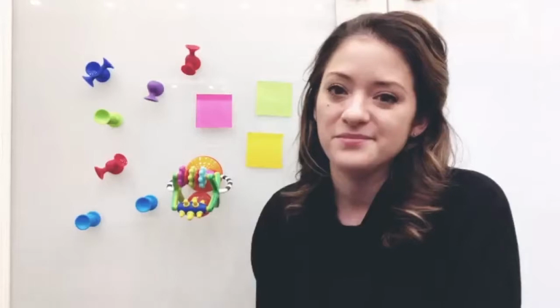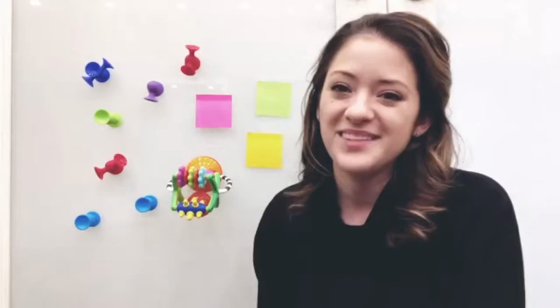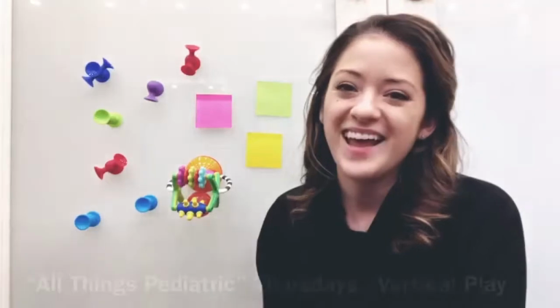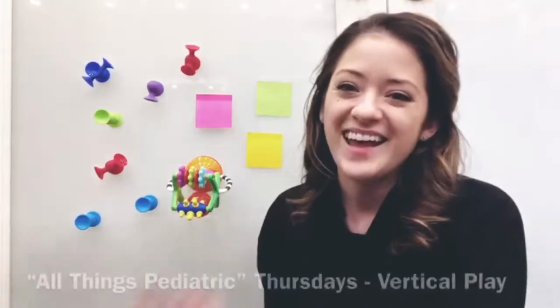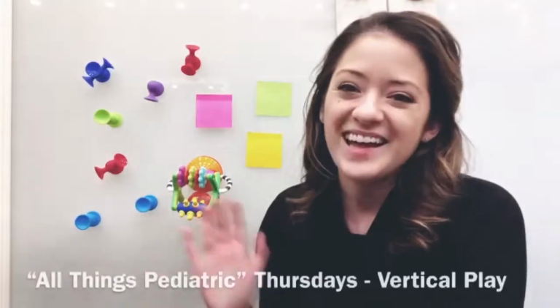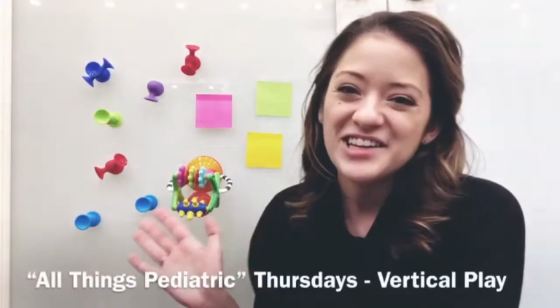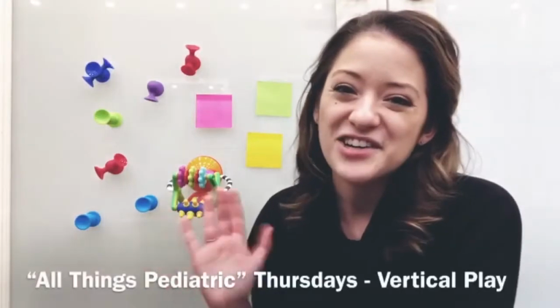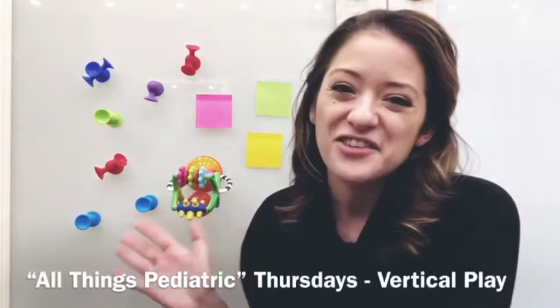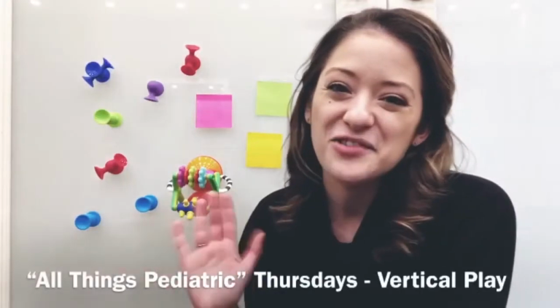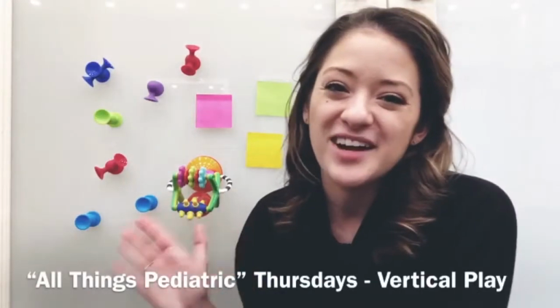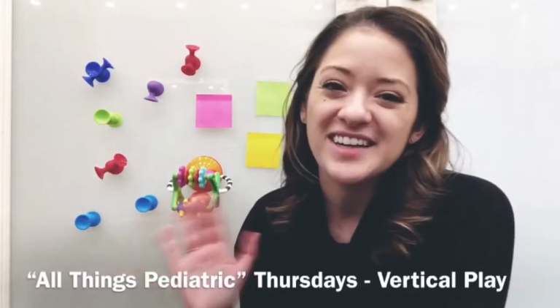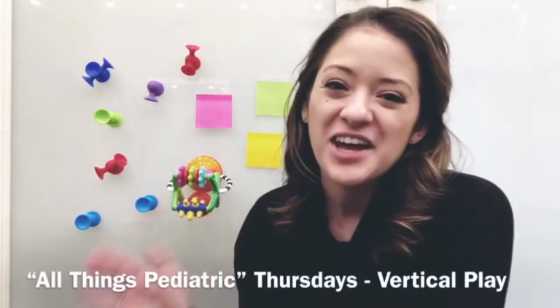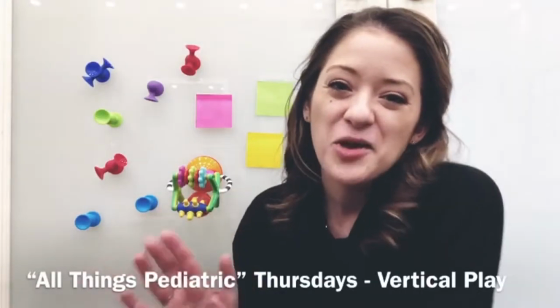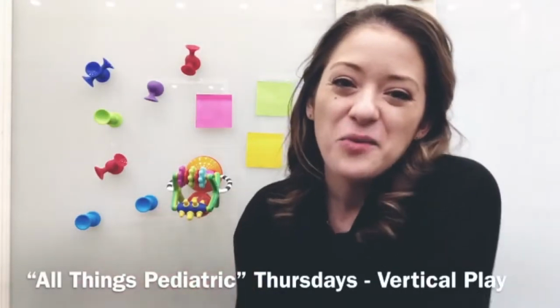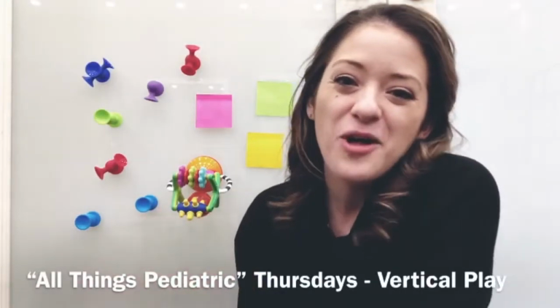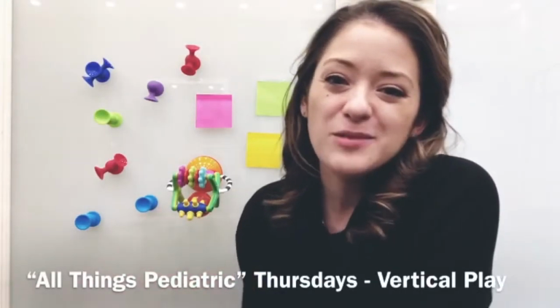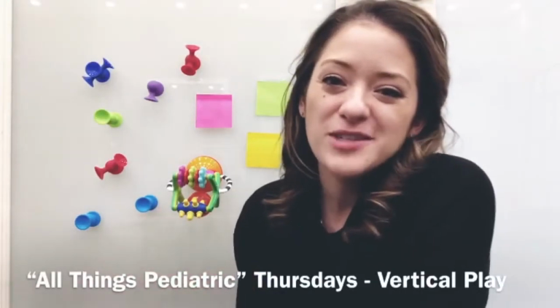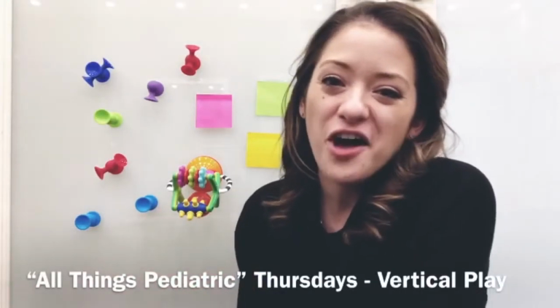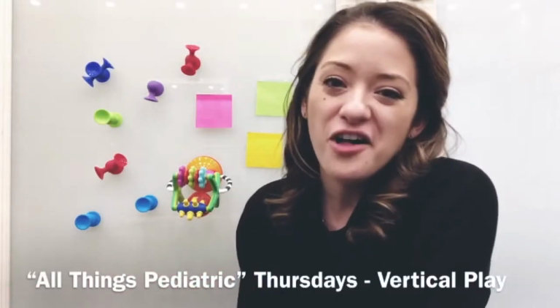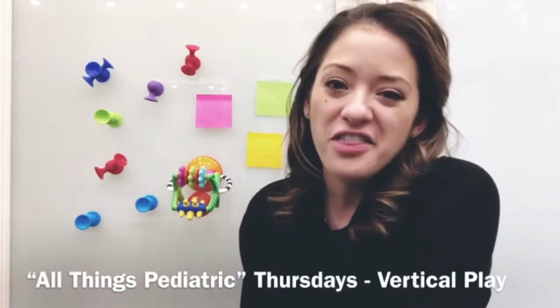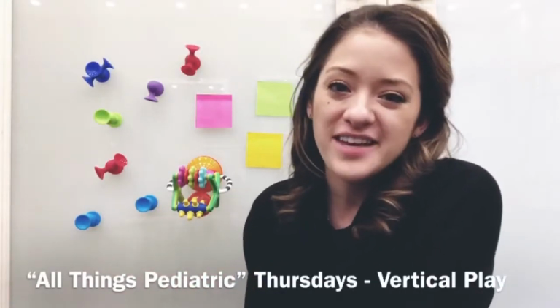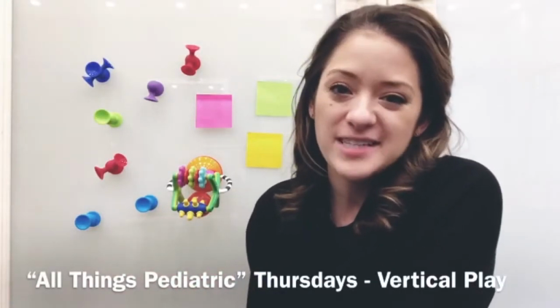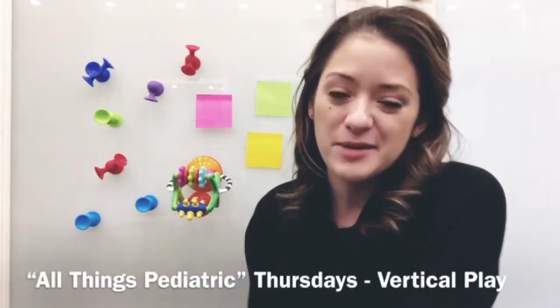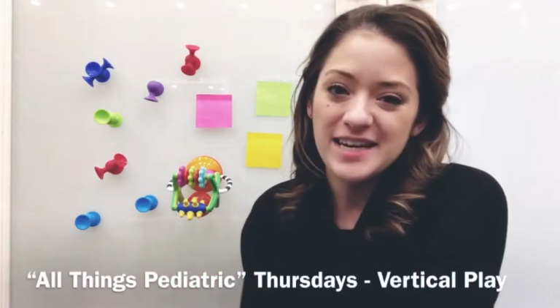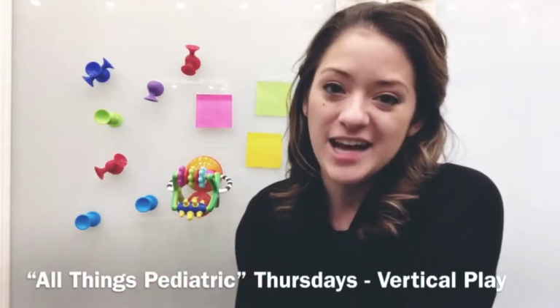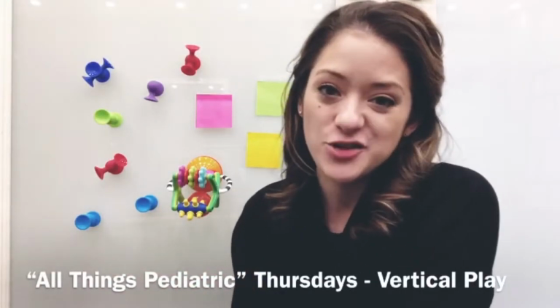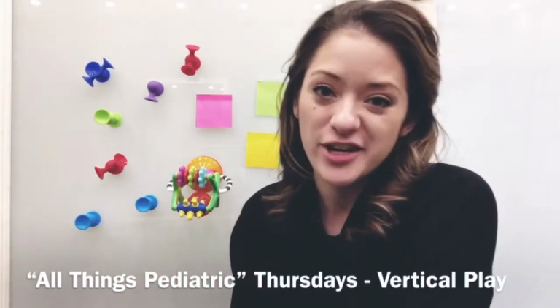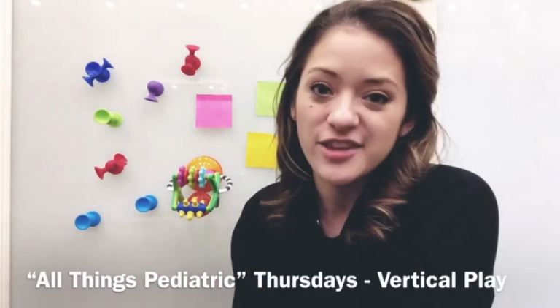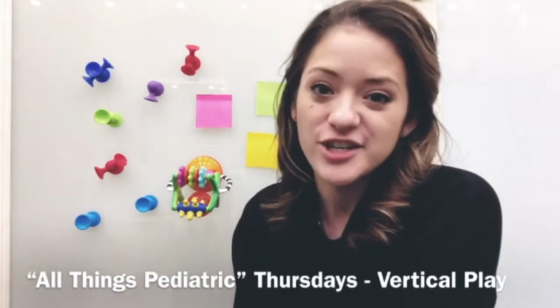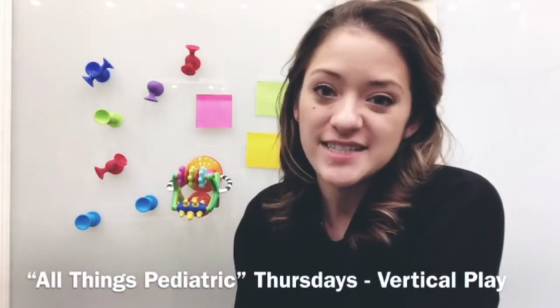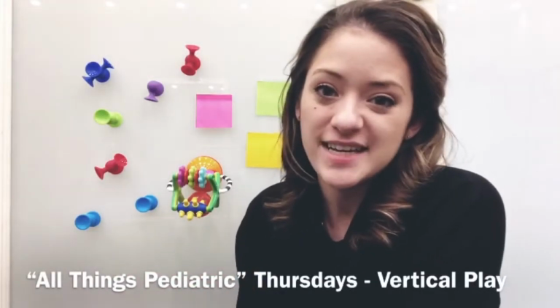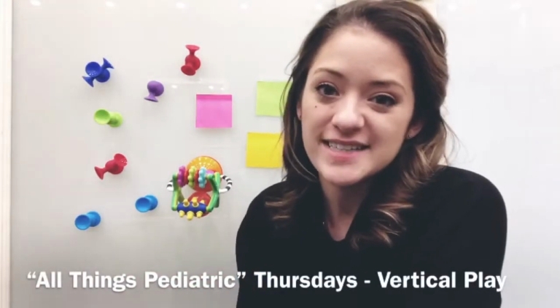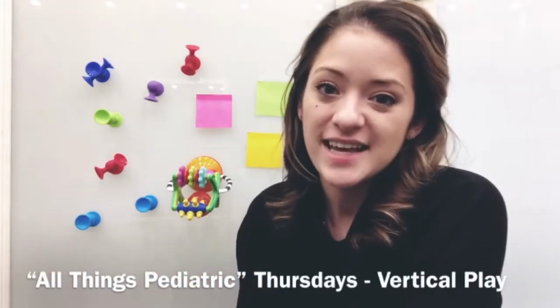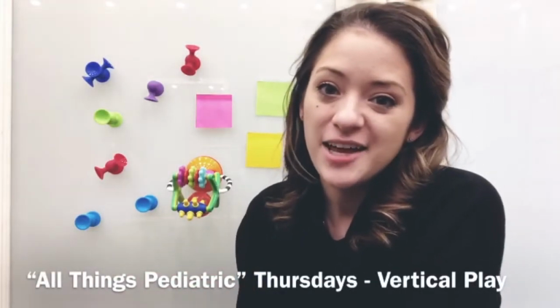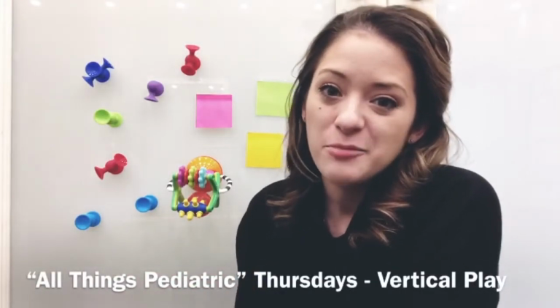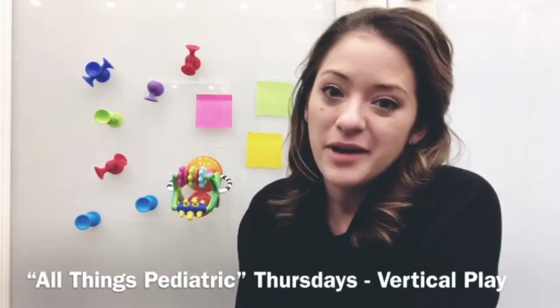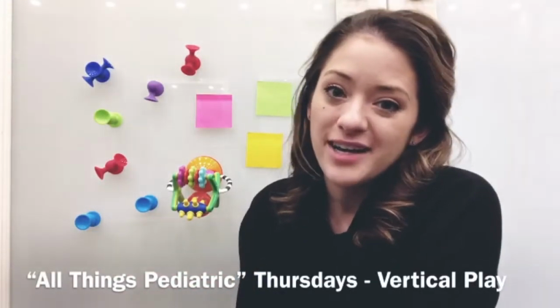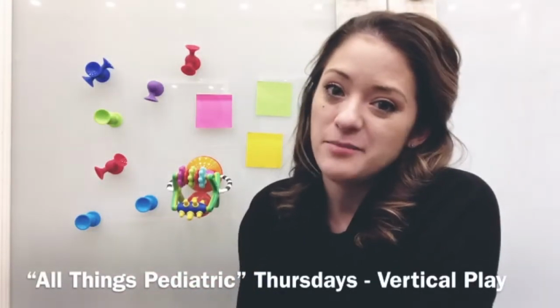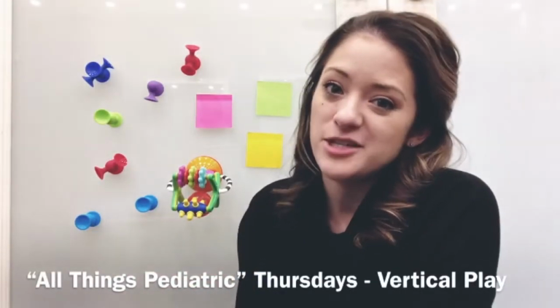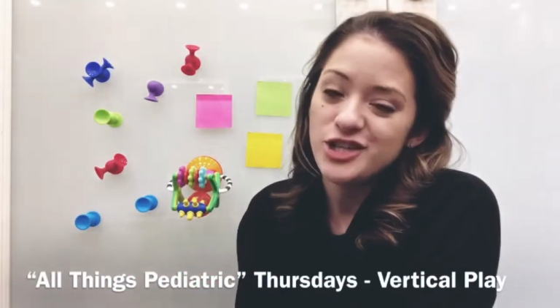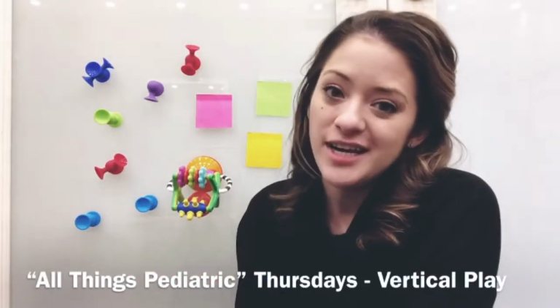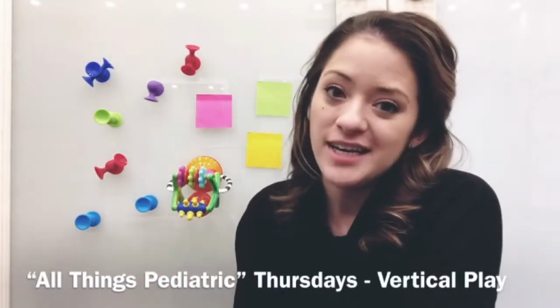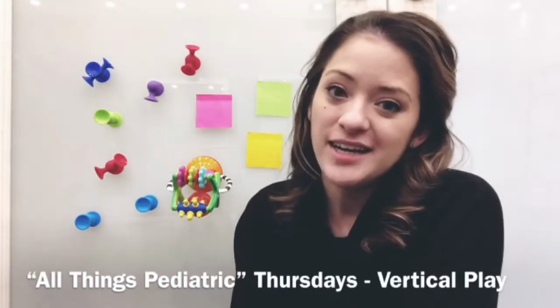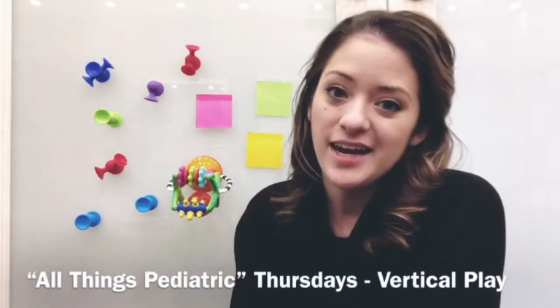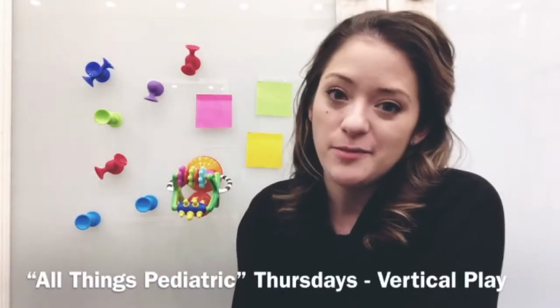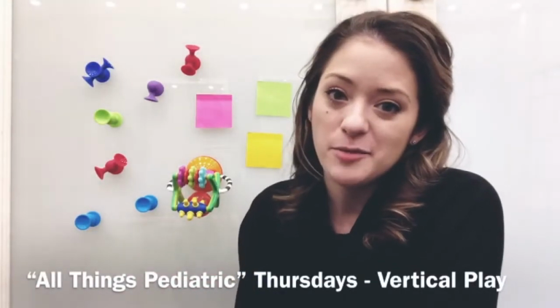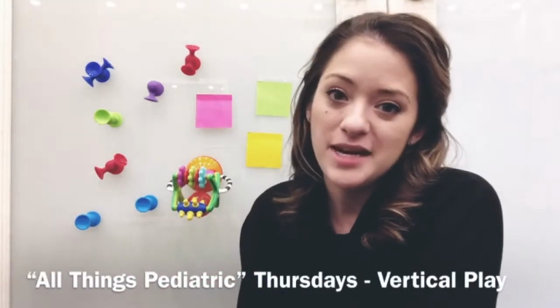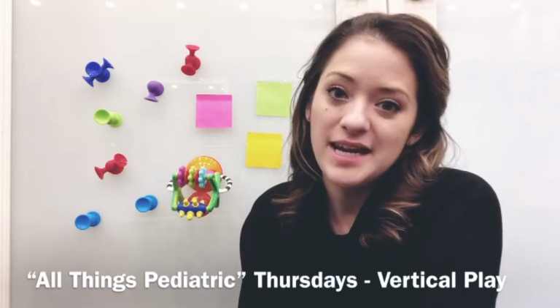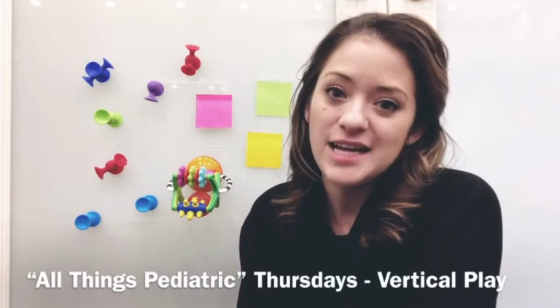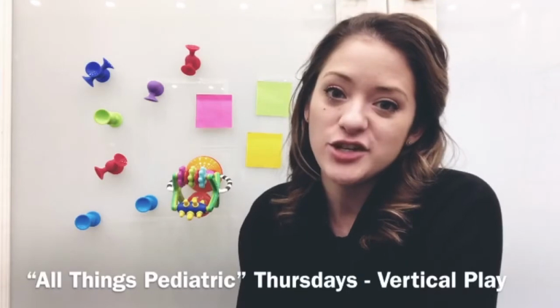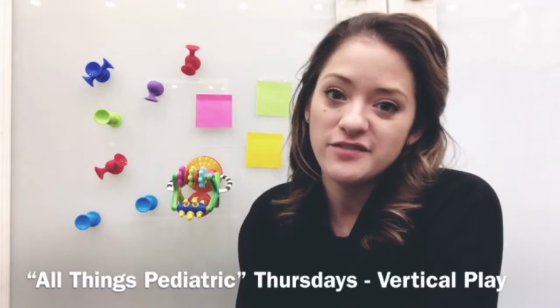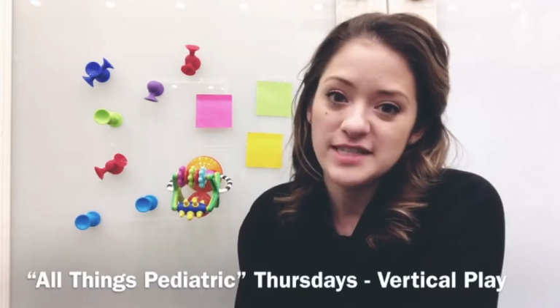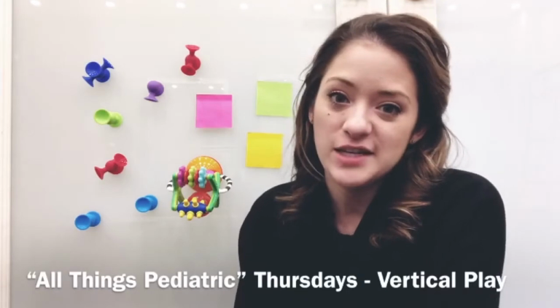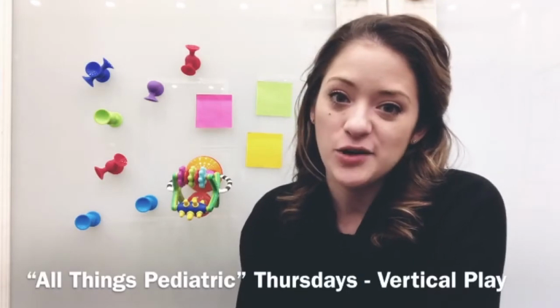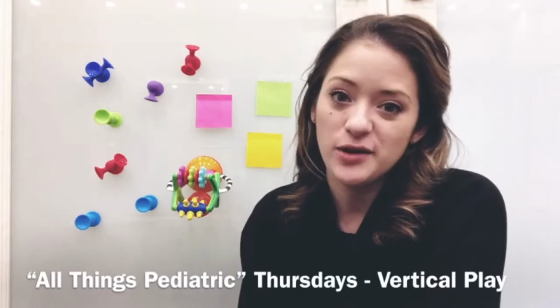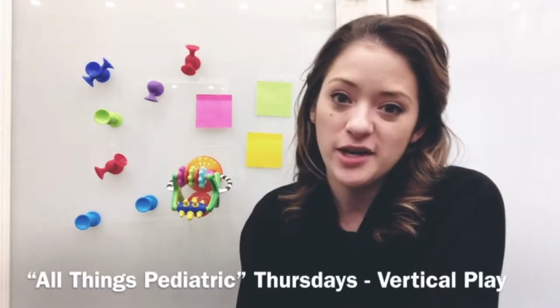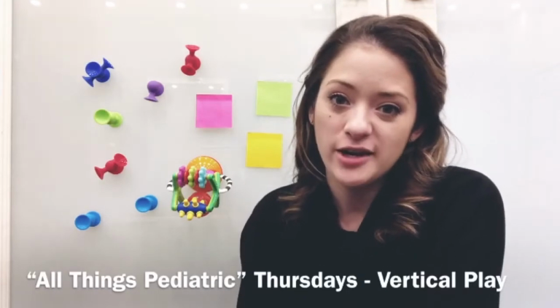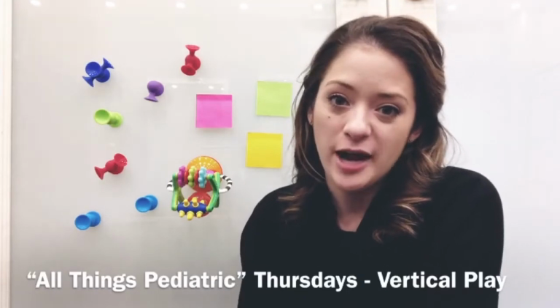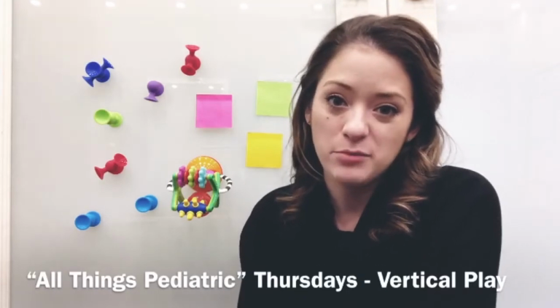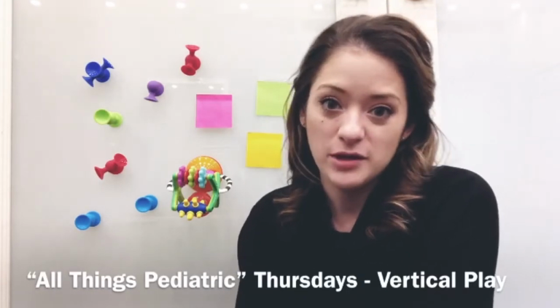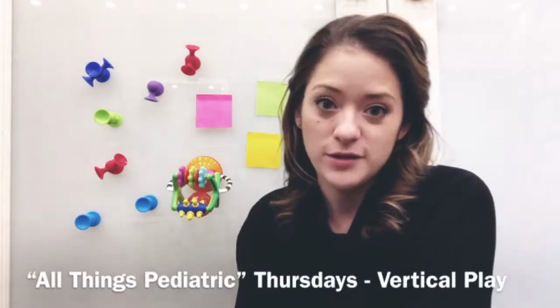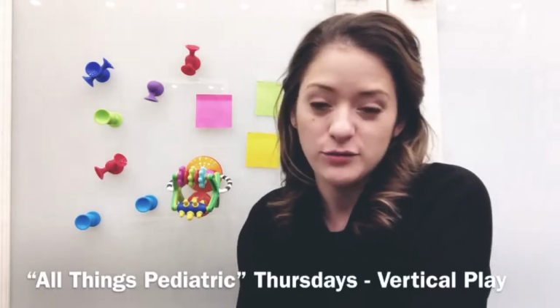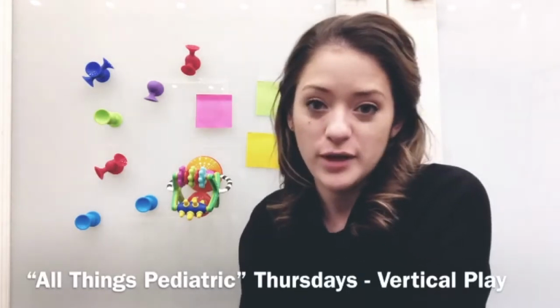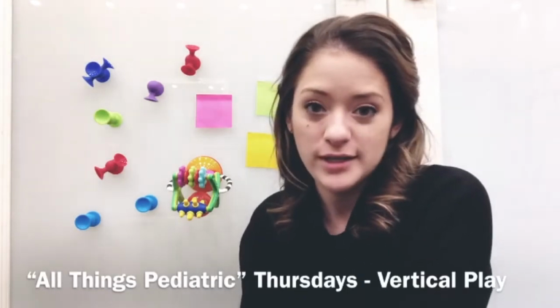Hello everyone. Welcome to All Things Pediatric Thursdays. My name is Jana and I'm the pediatric physio here at Pillars of Wellness.